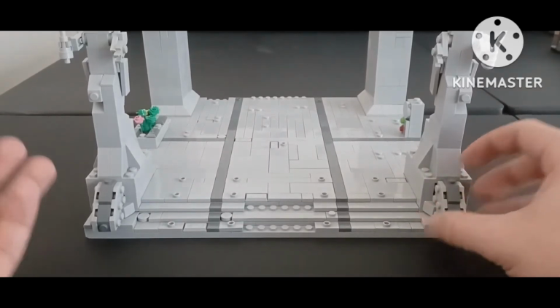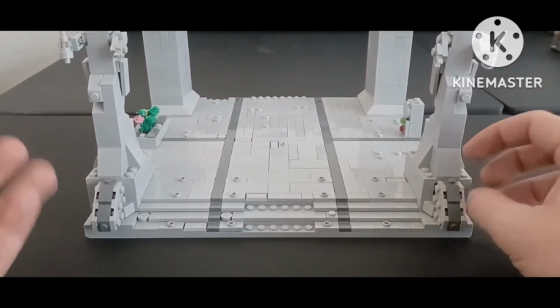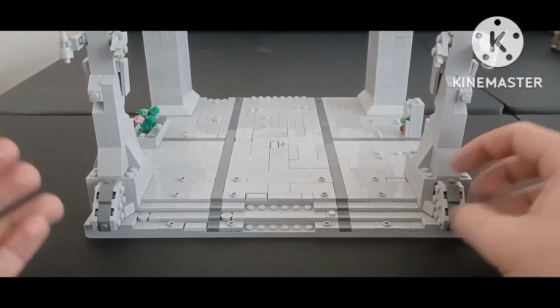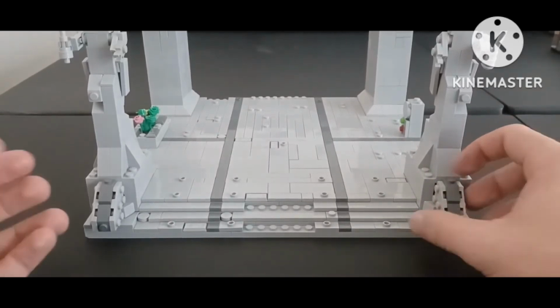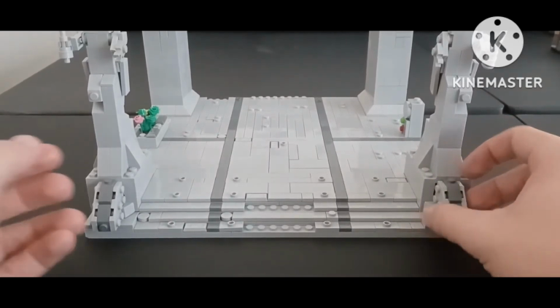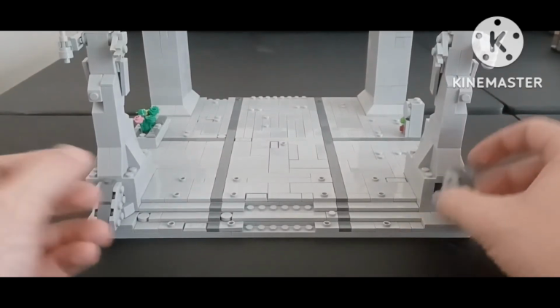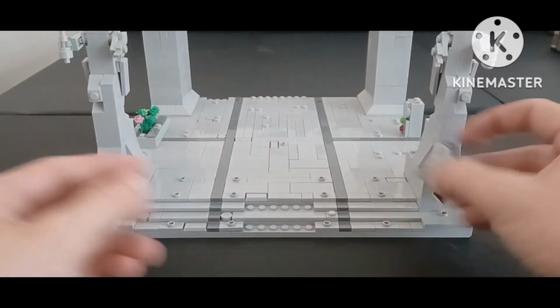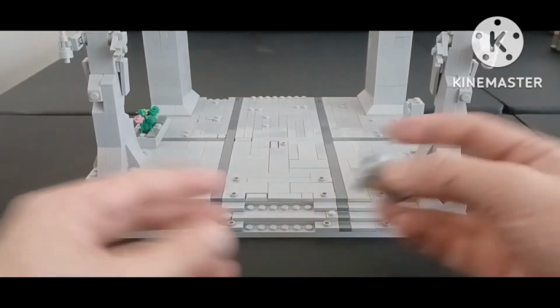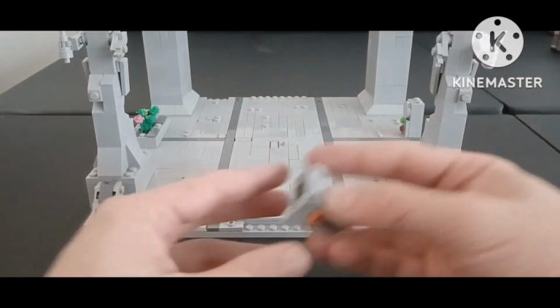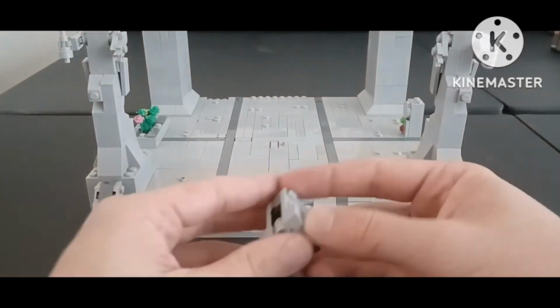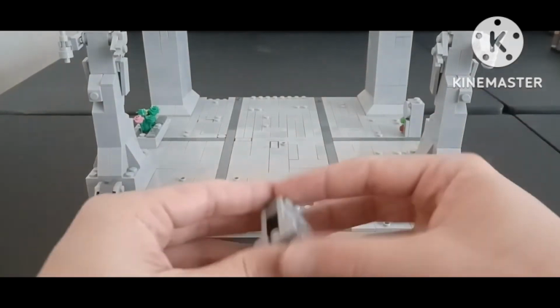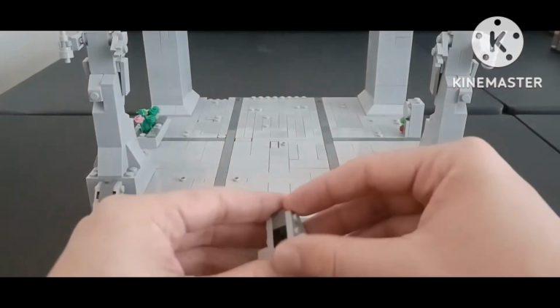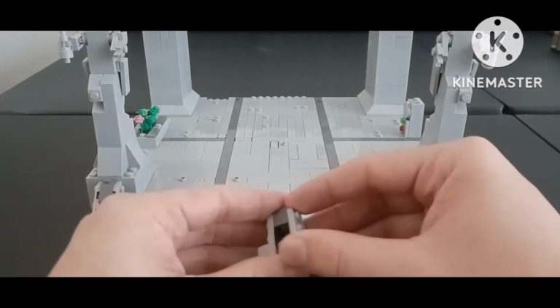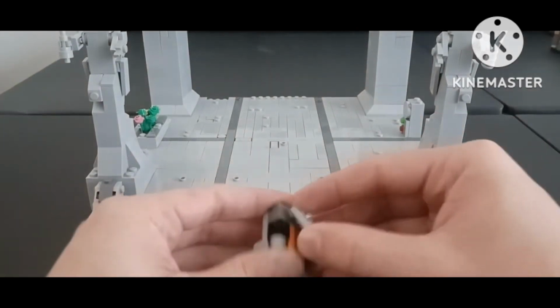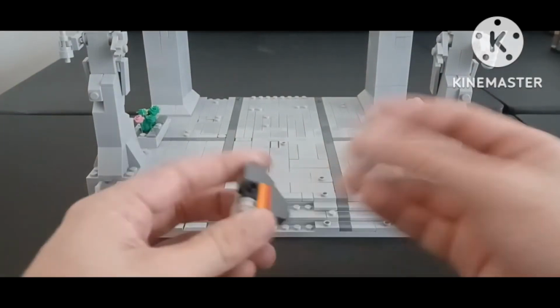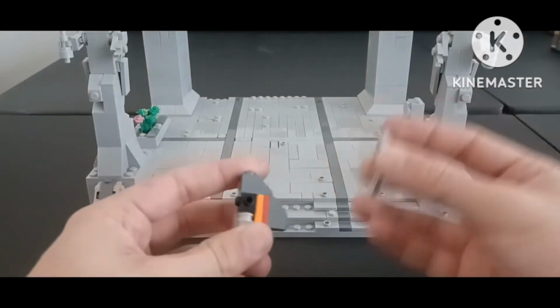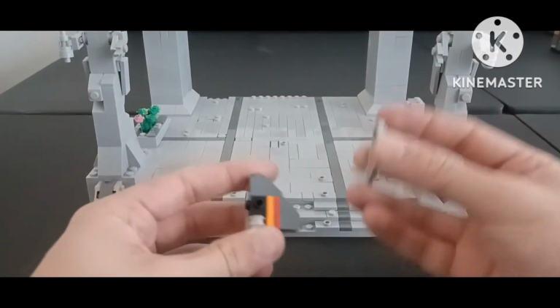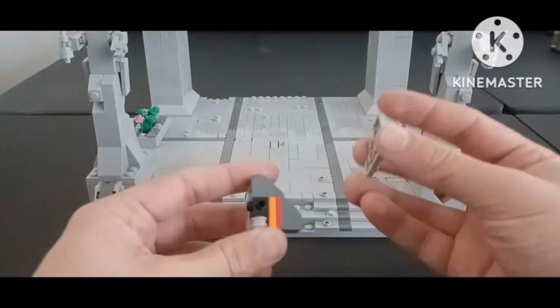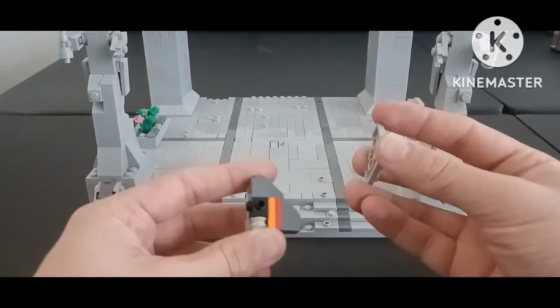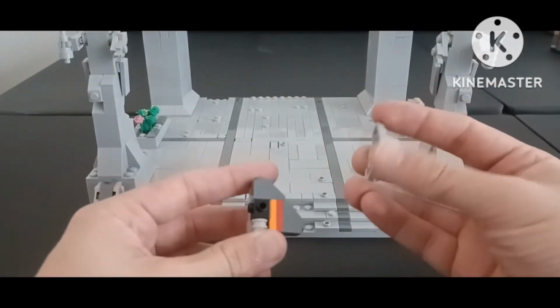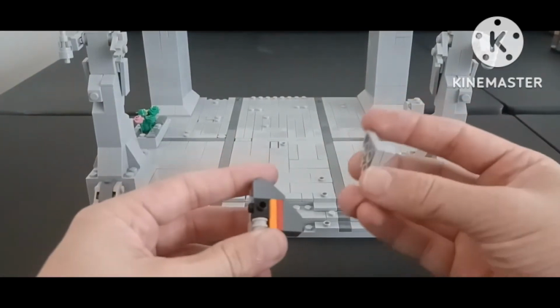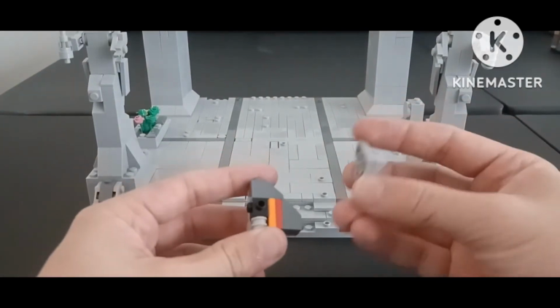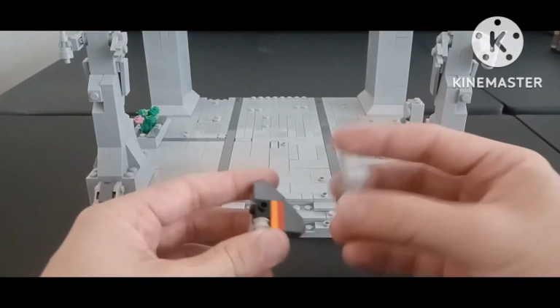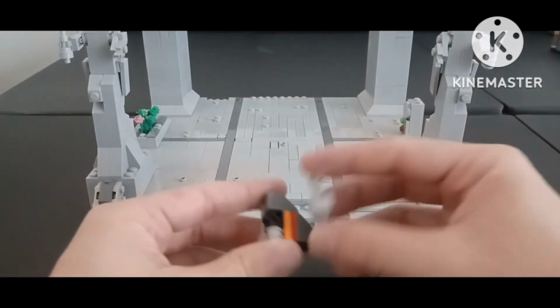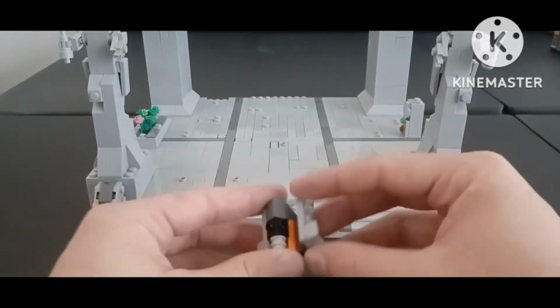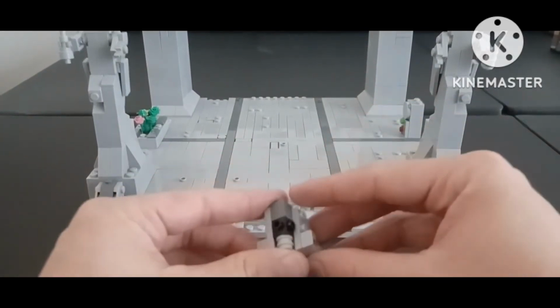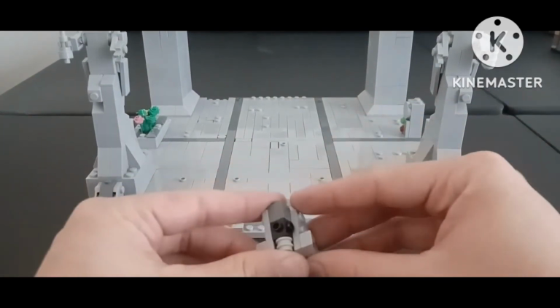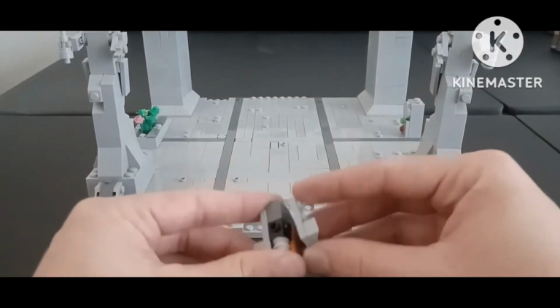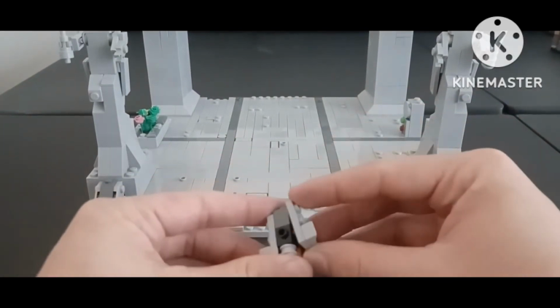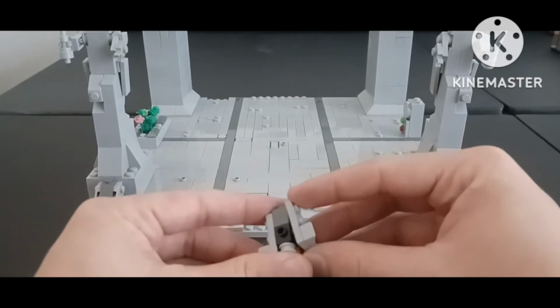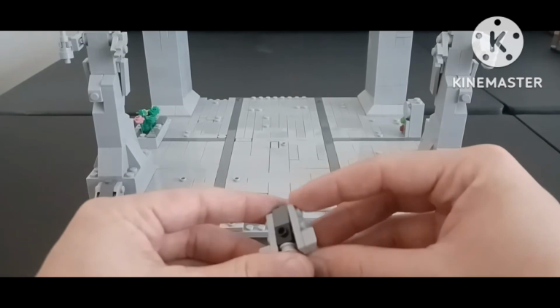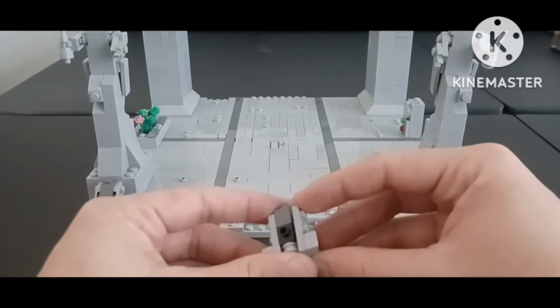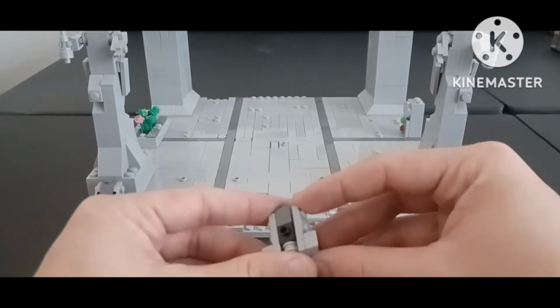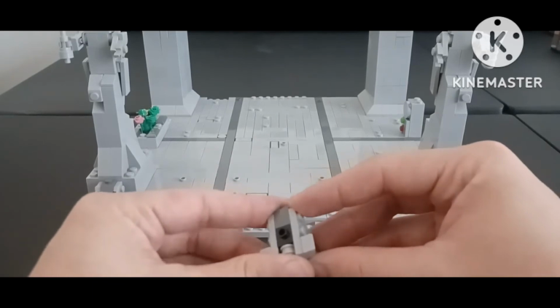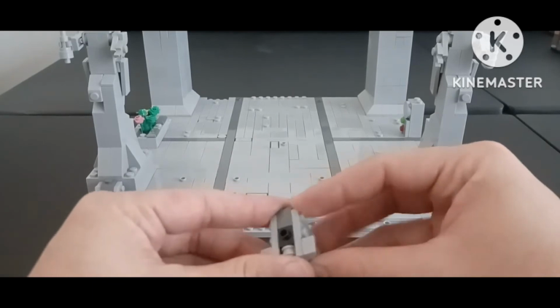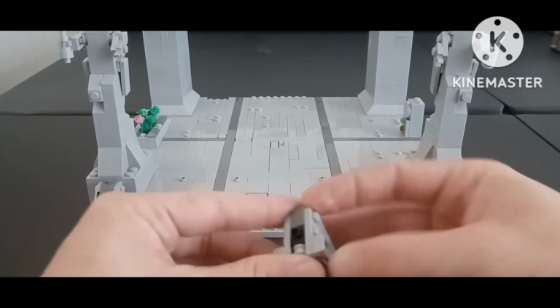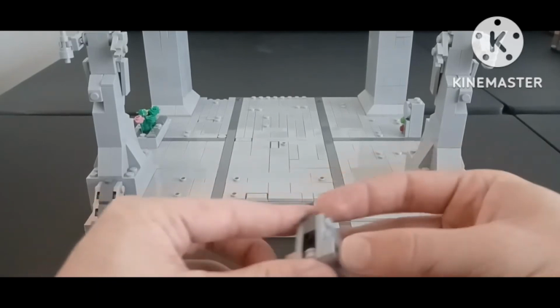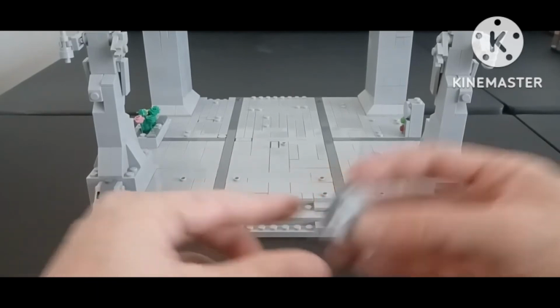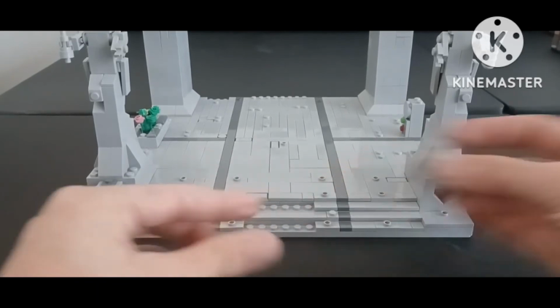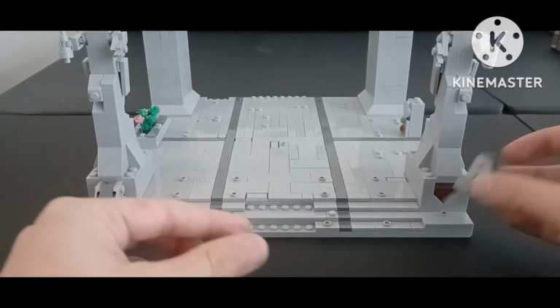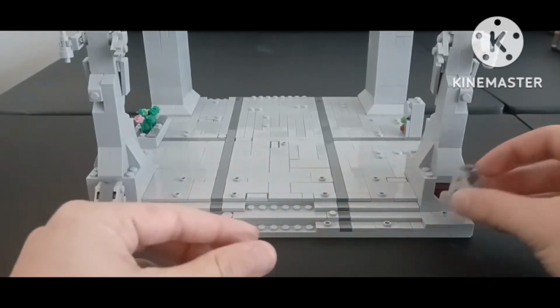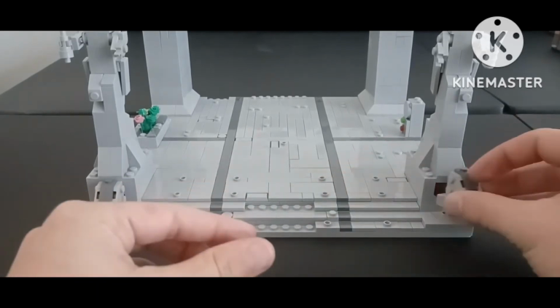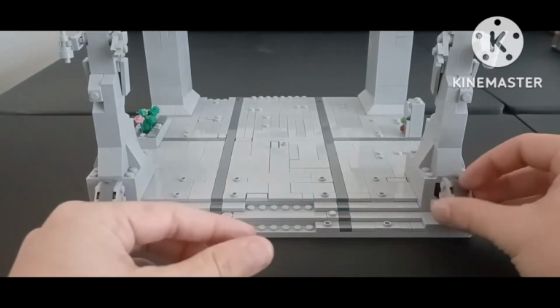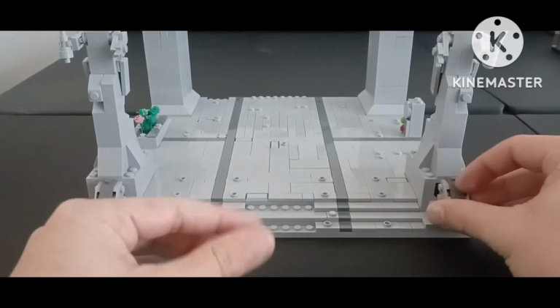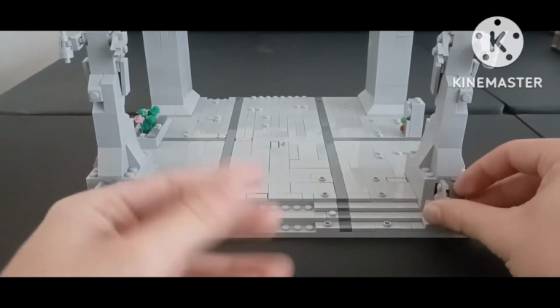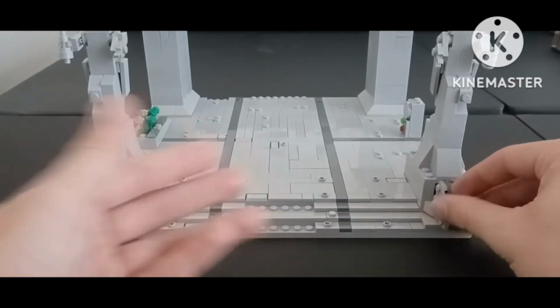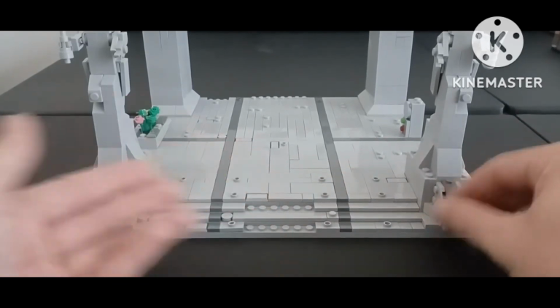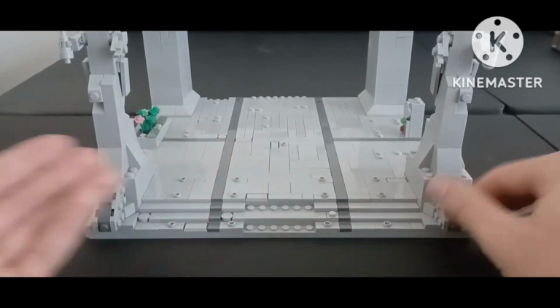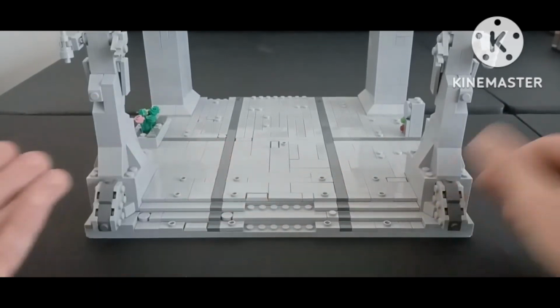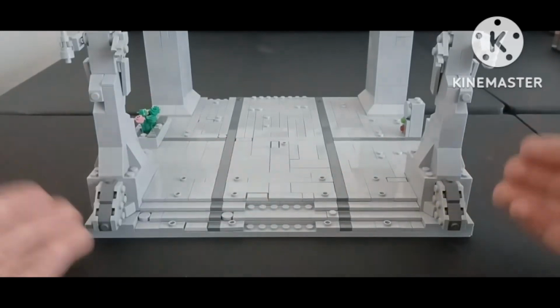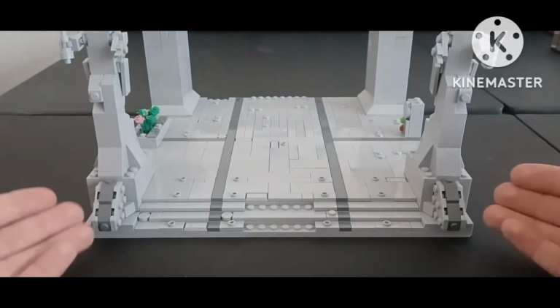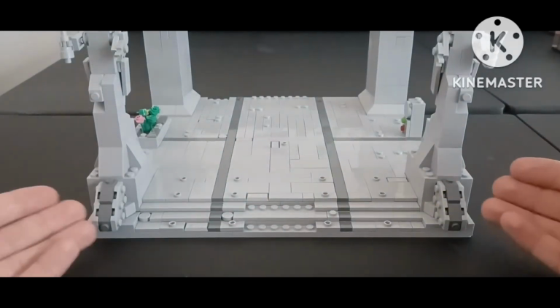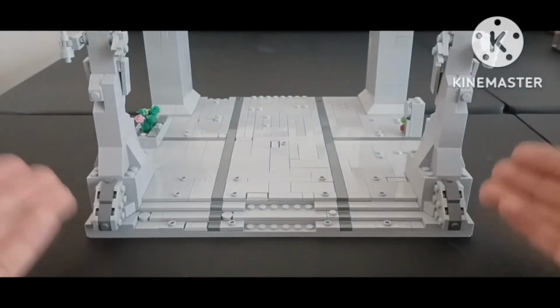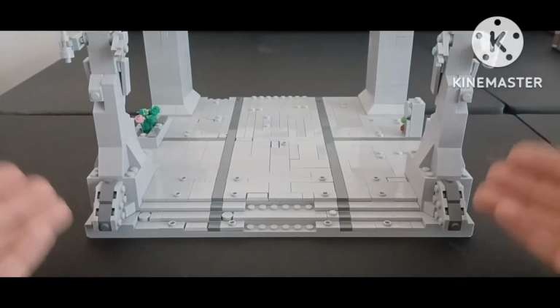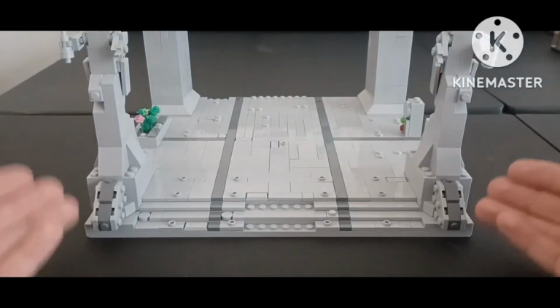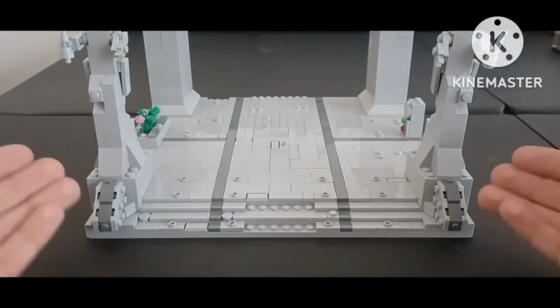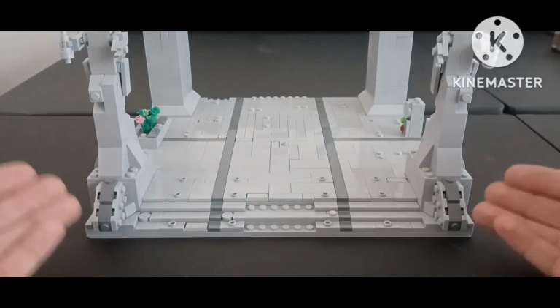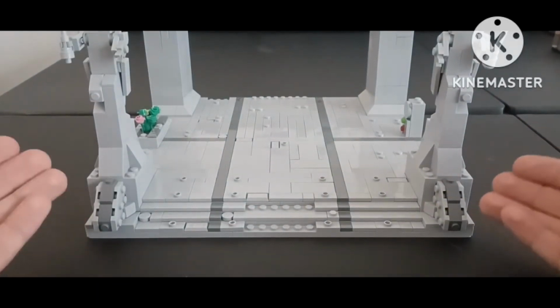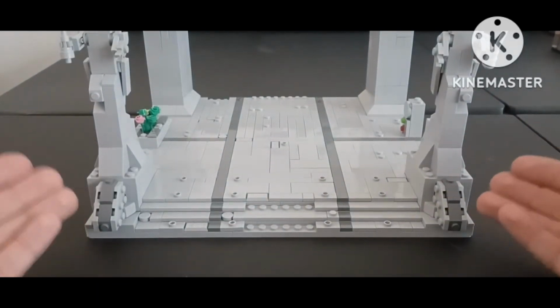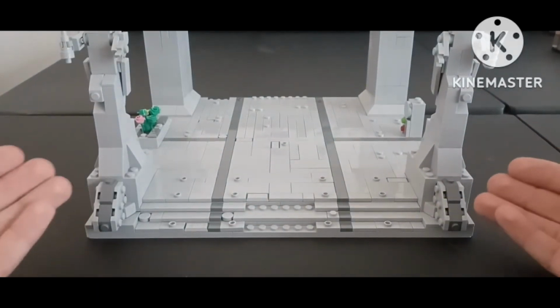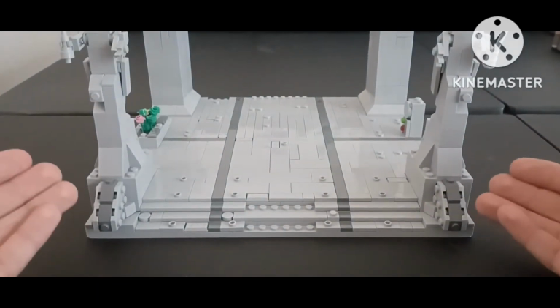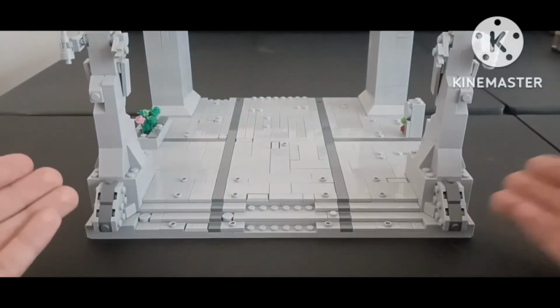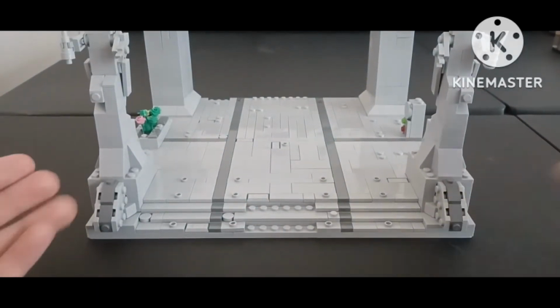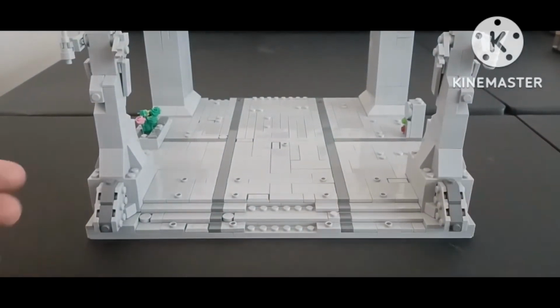Honestly, I really liked the way these were built and I hope I get to build more stuff like this because it was actually pretty cool.